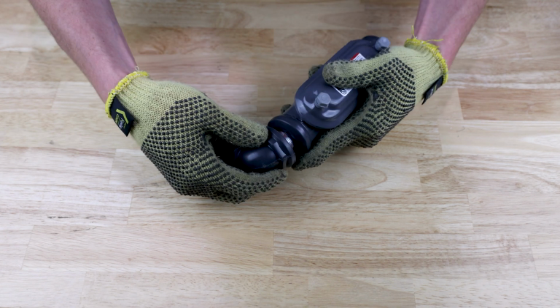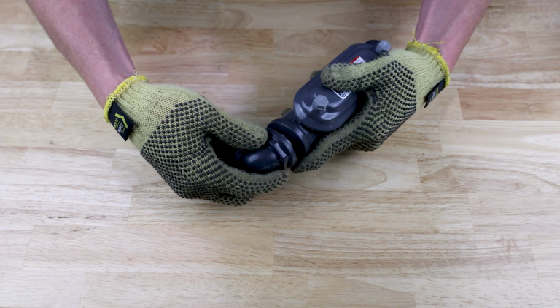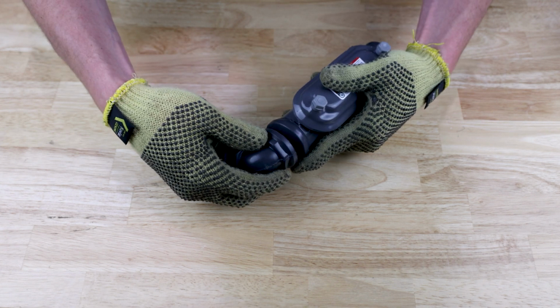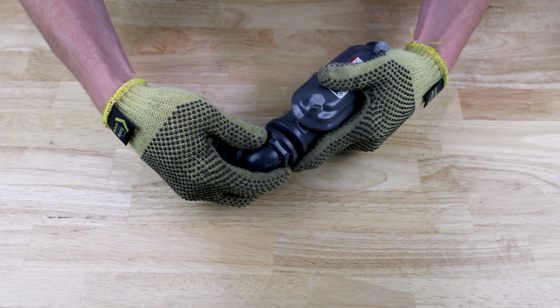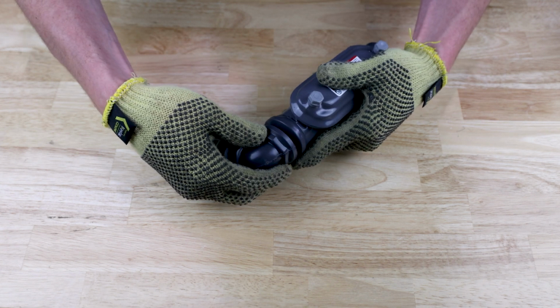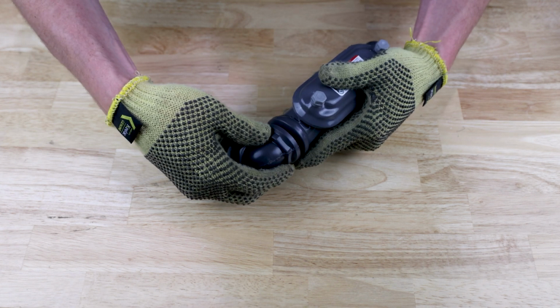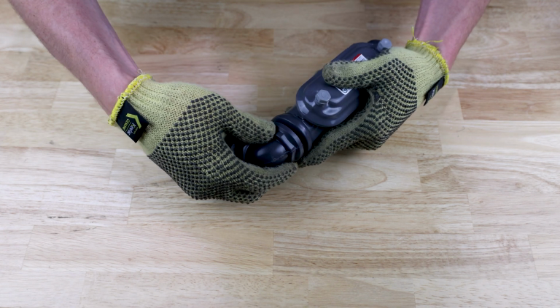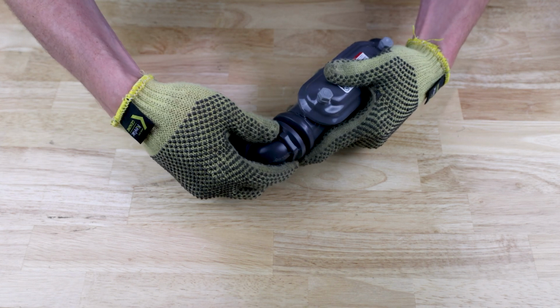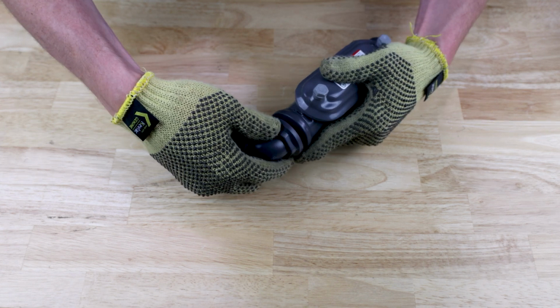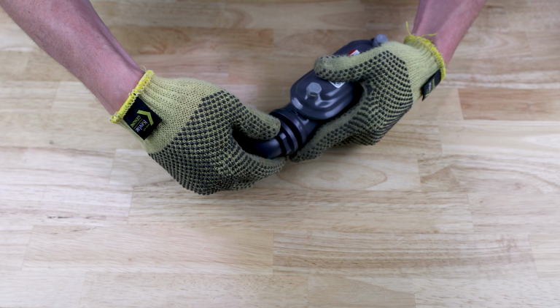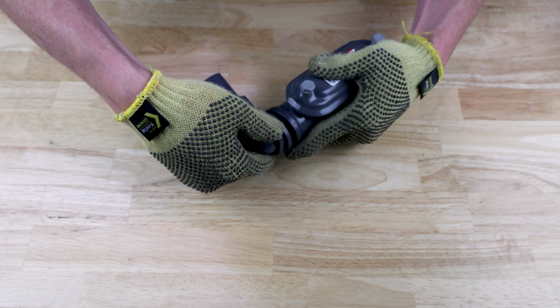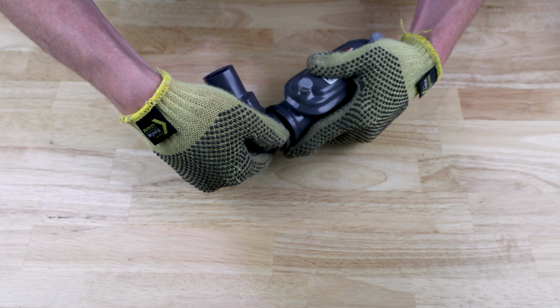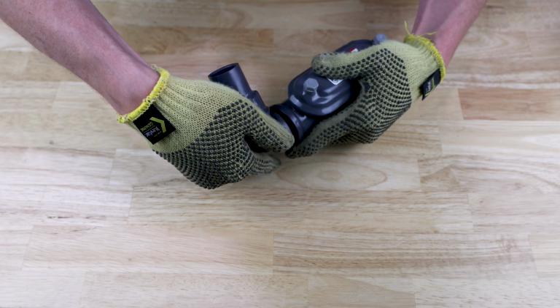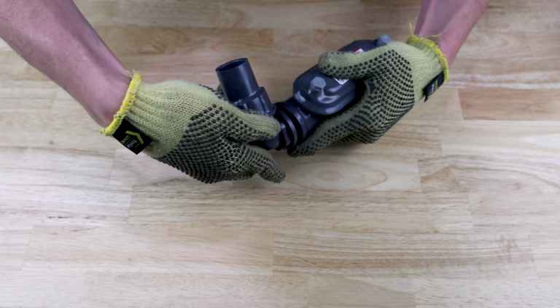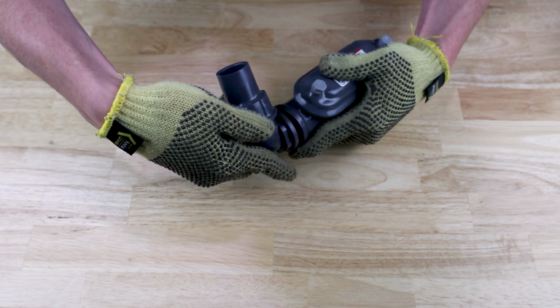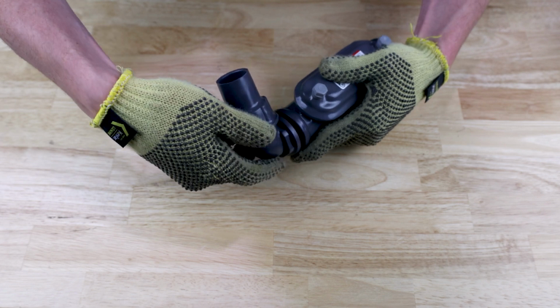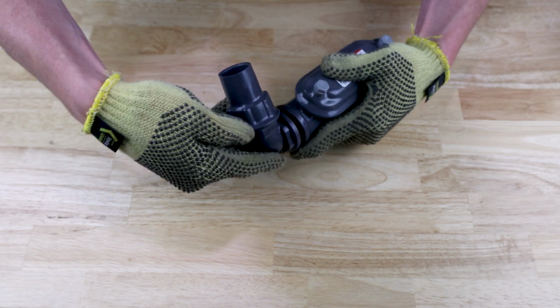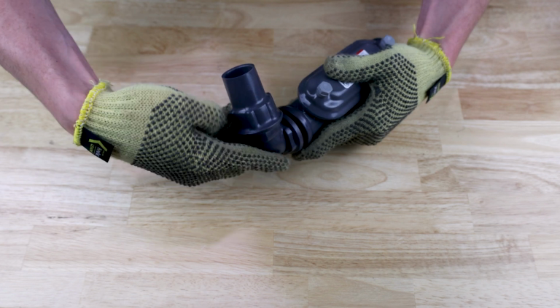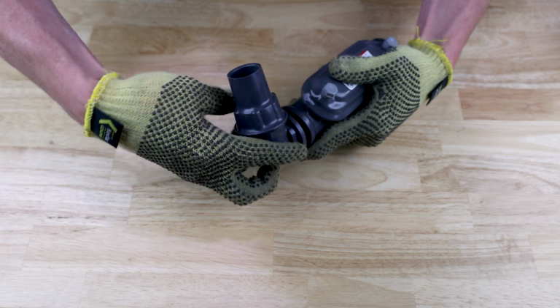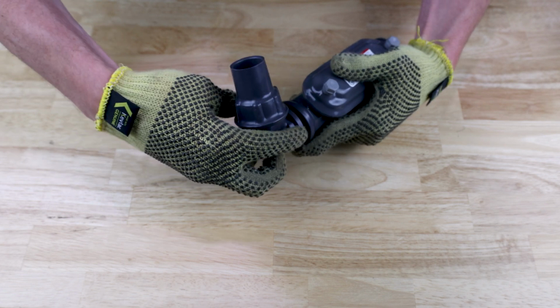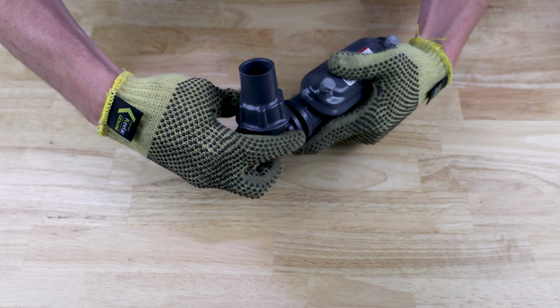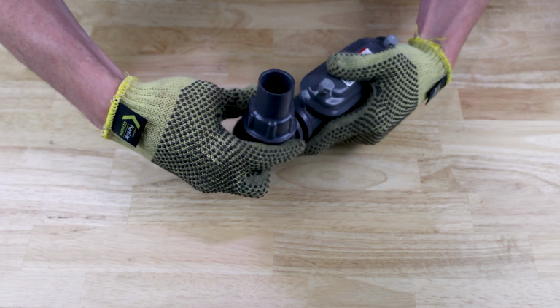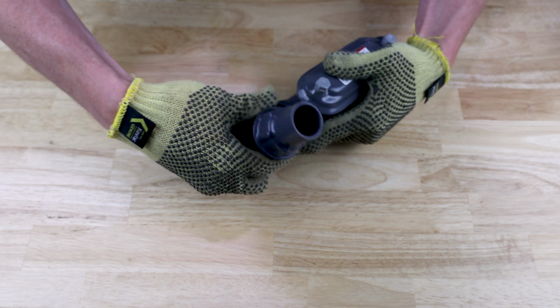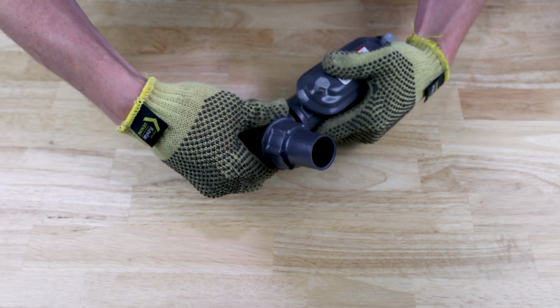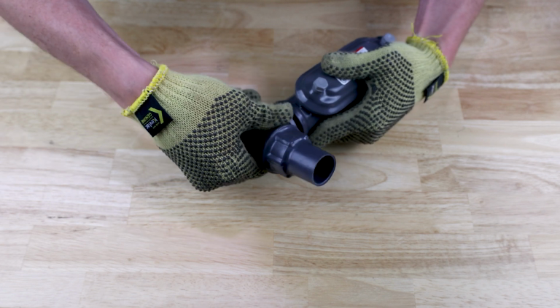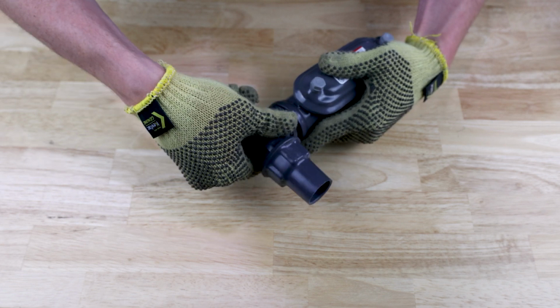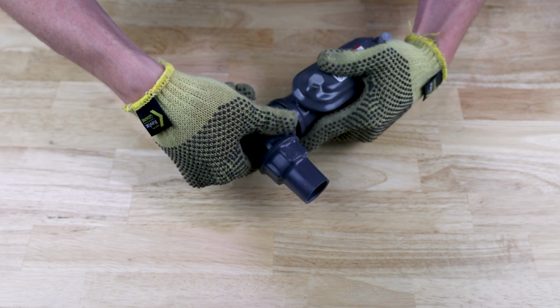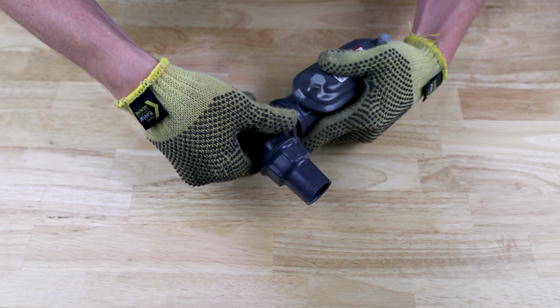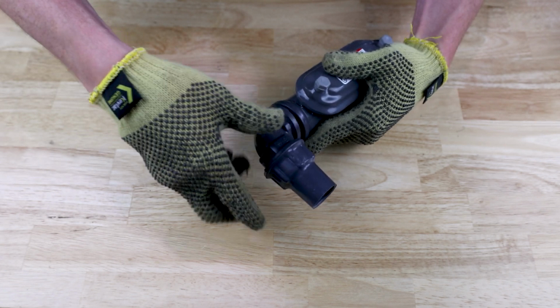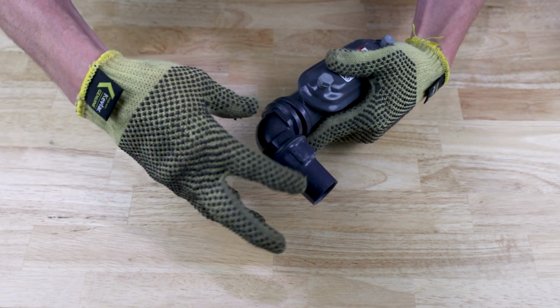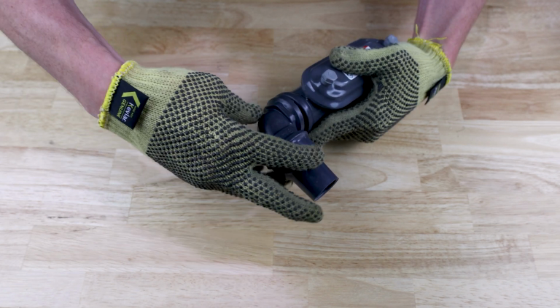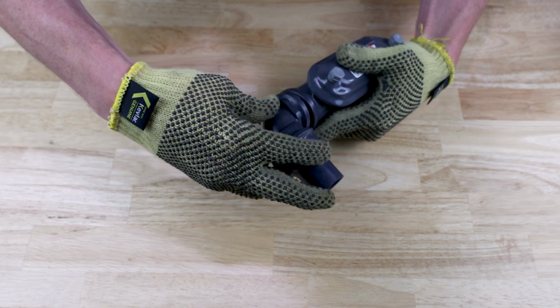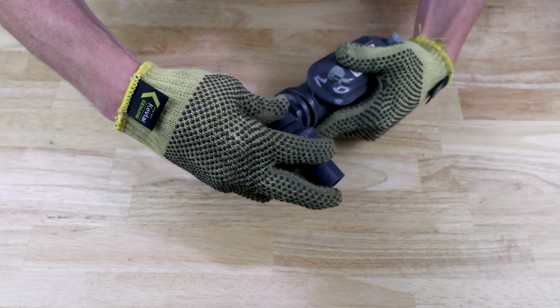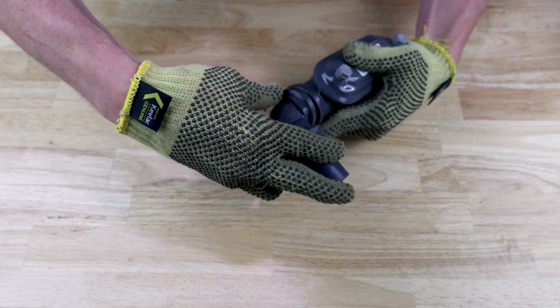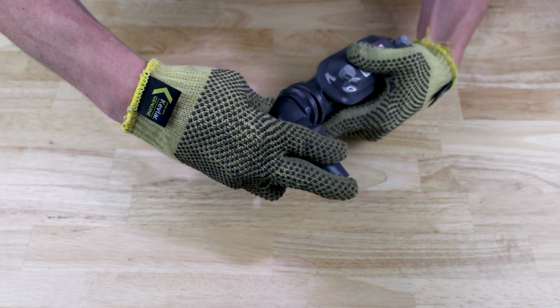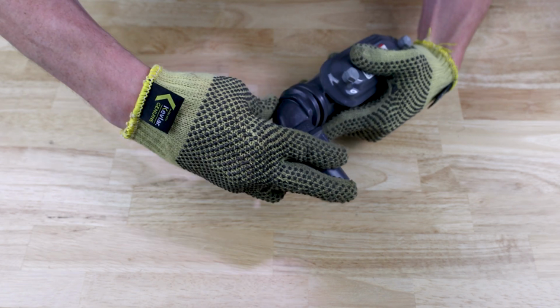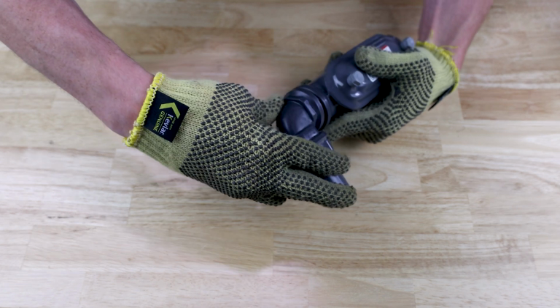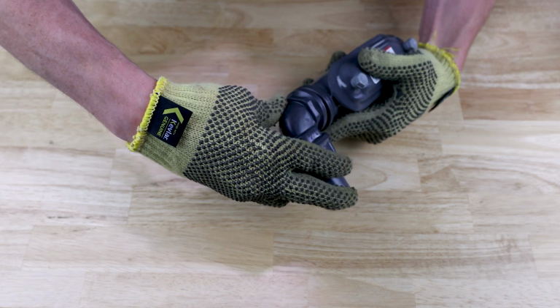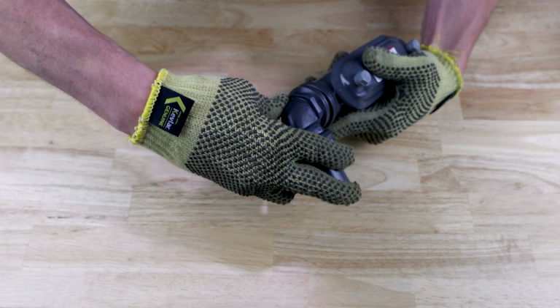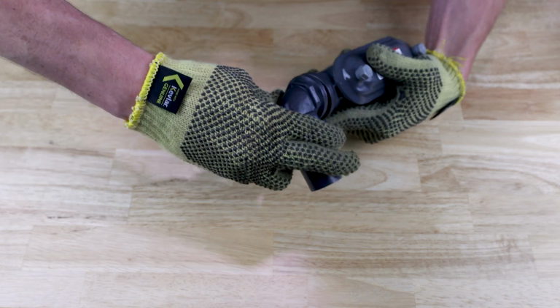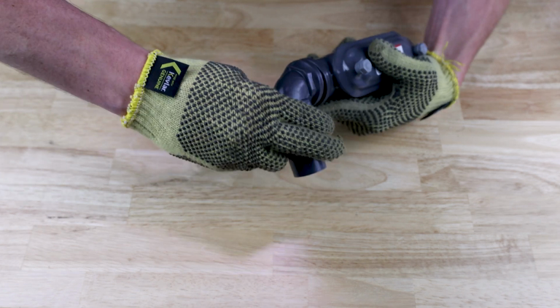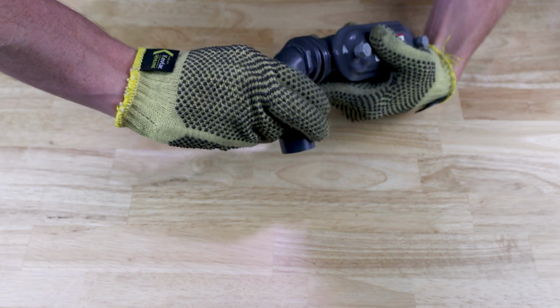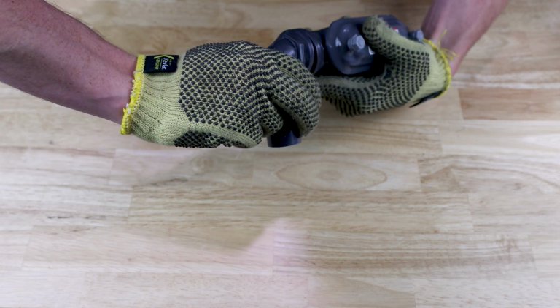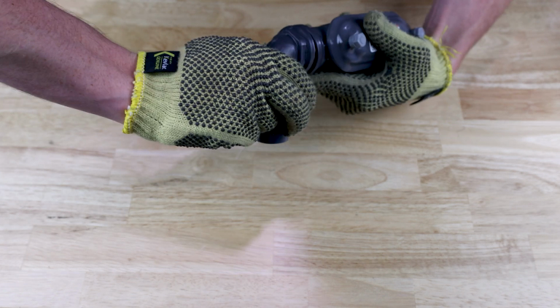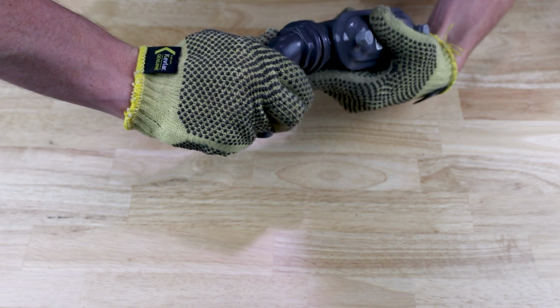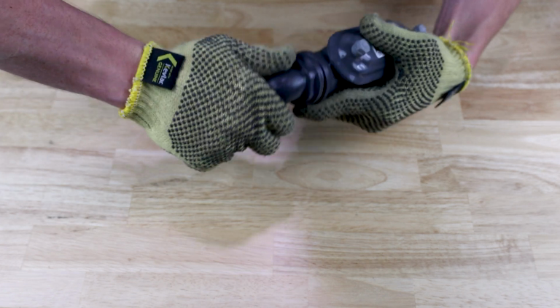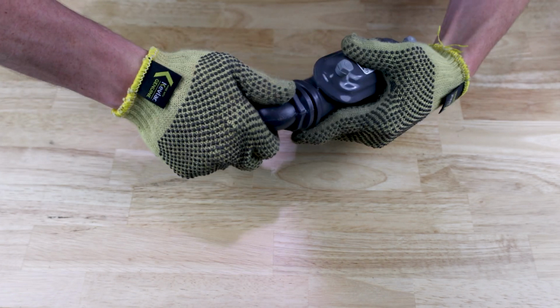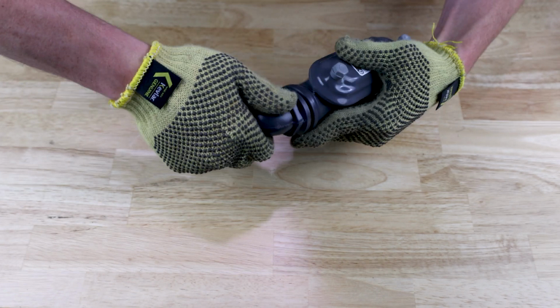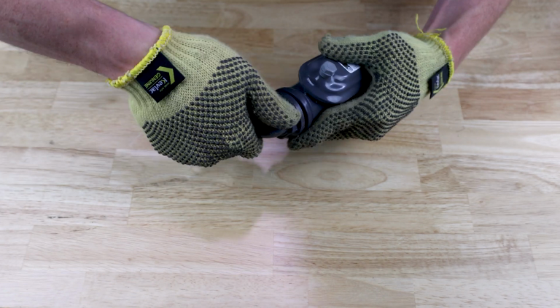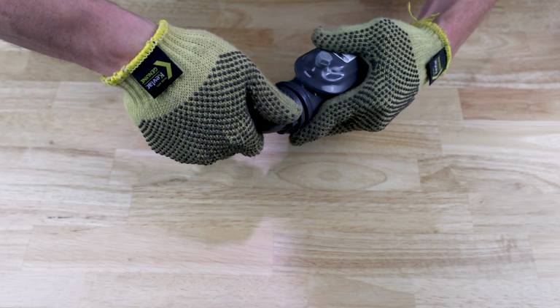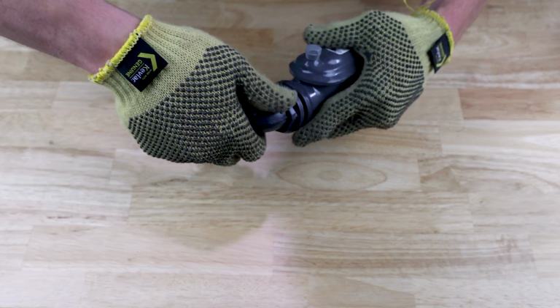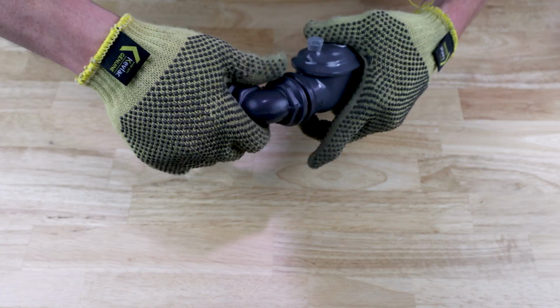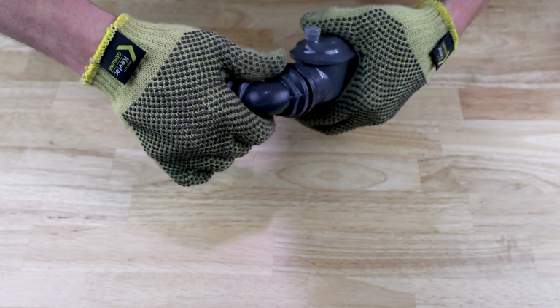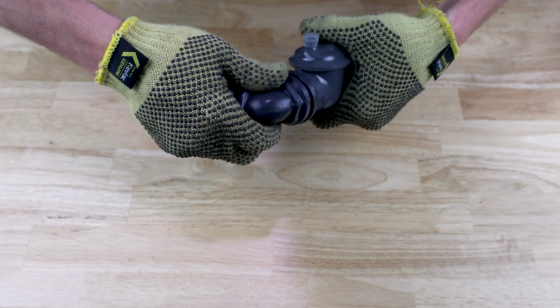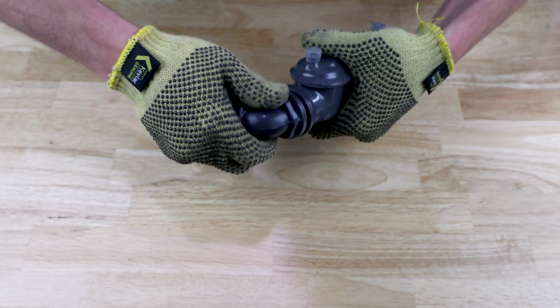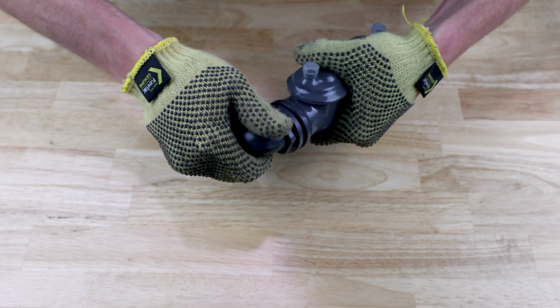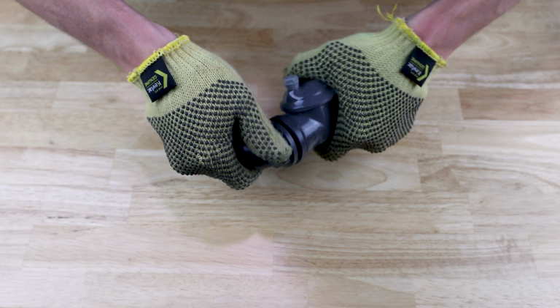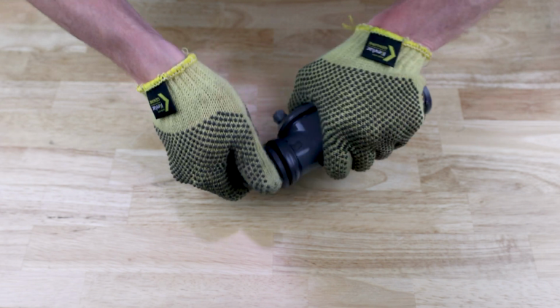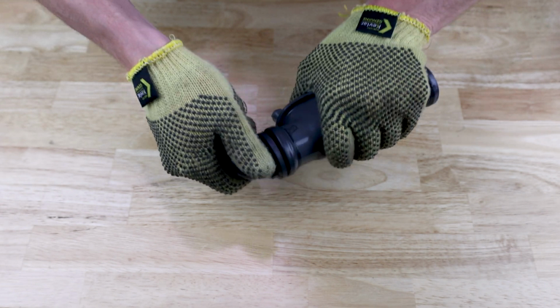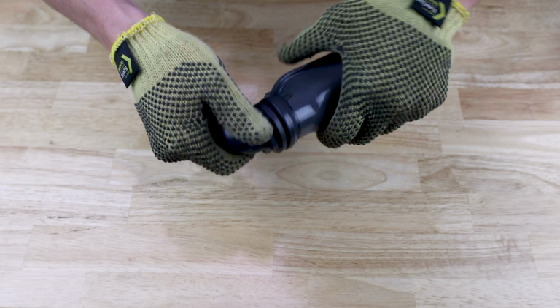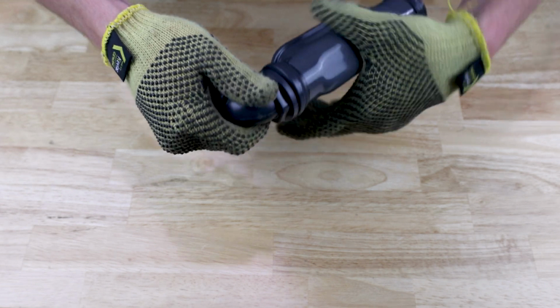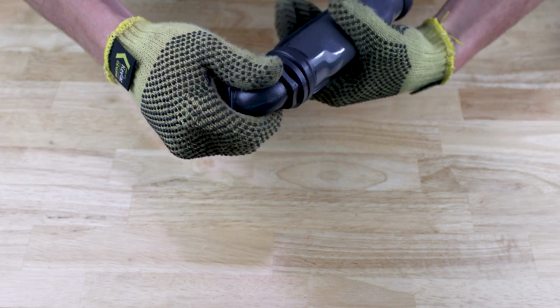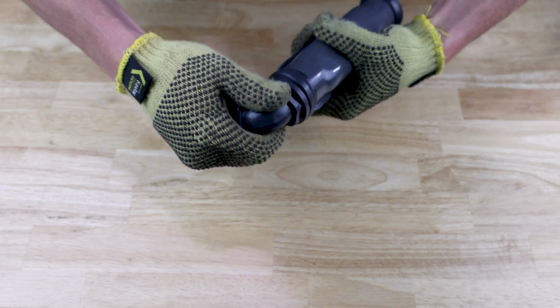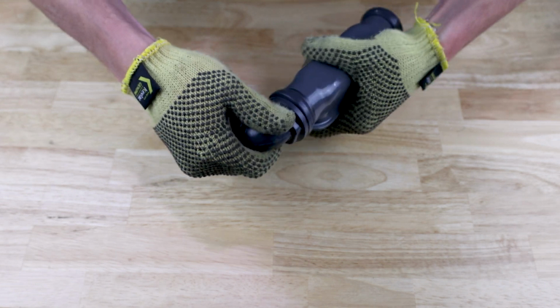Tighten the liquid-tight fitting into the prepared conduit hub. Once it is tight, pull the transition gasket flush with the bottom of the liquid-tight fitting.